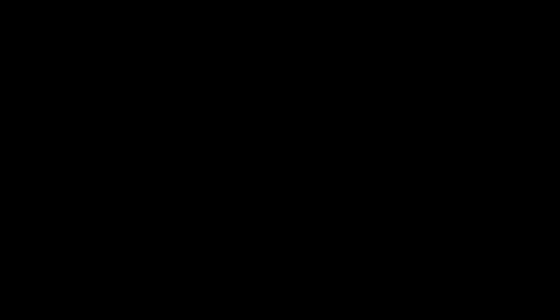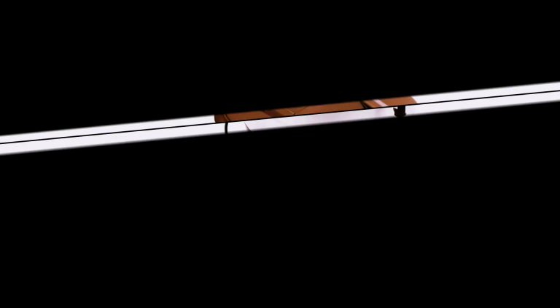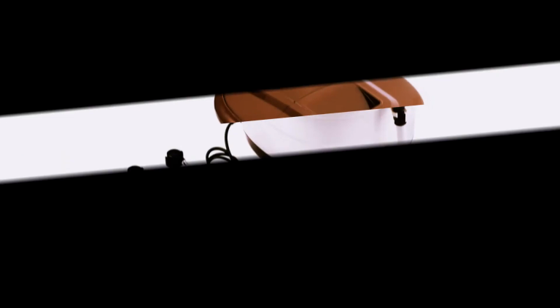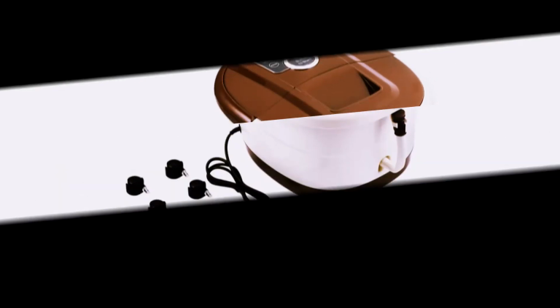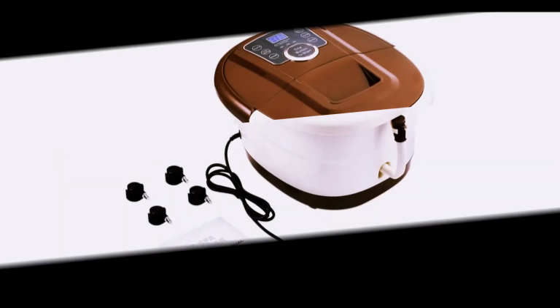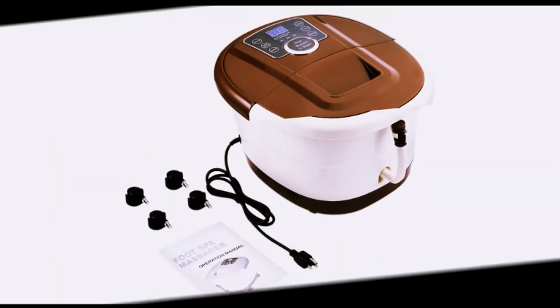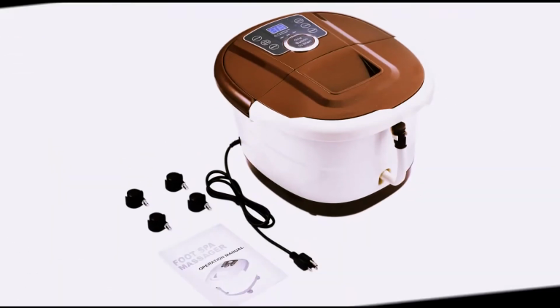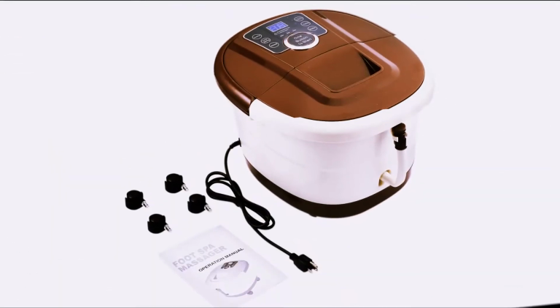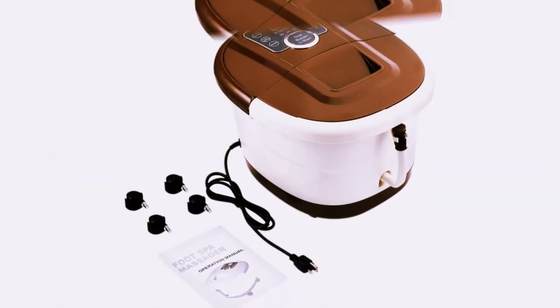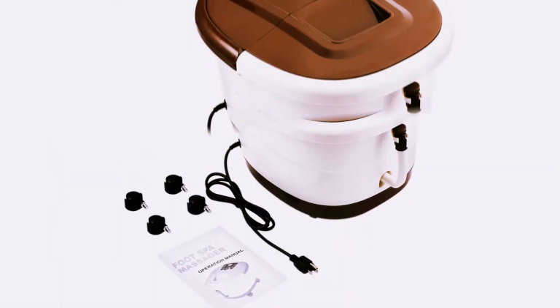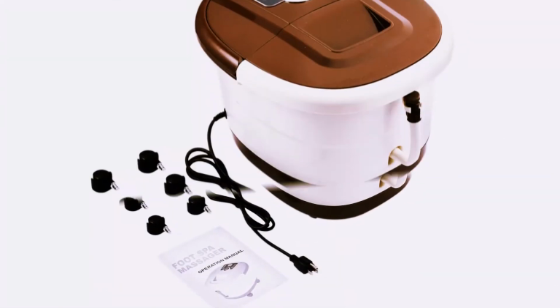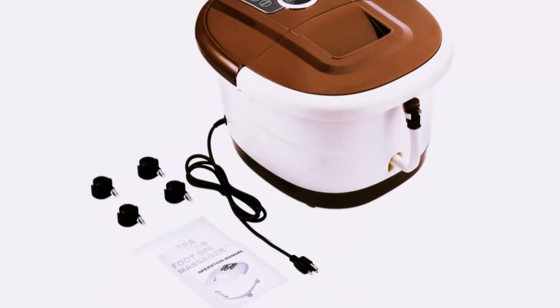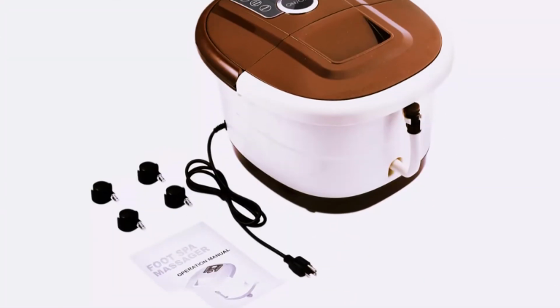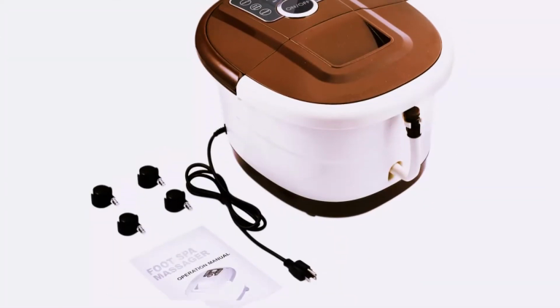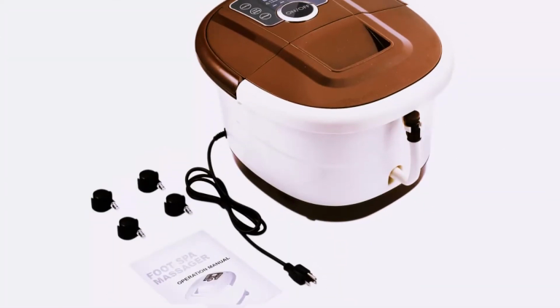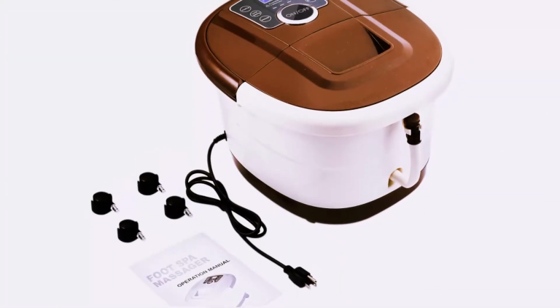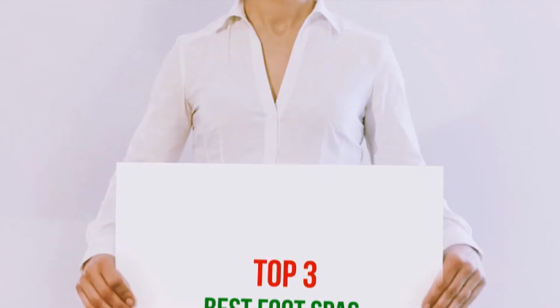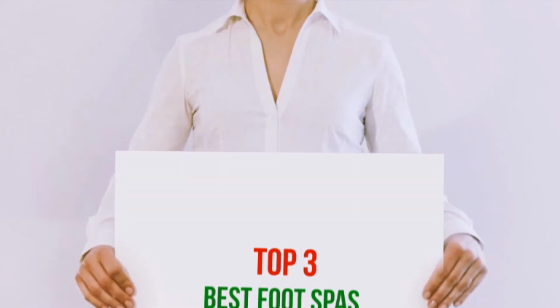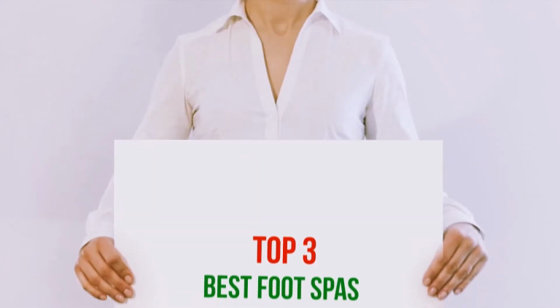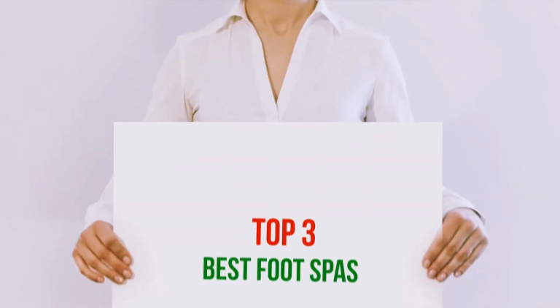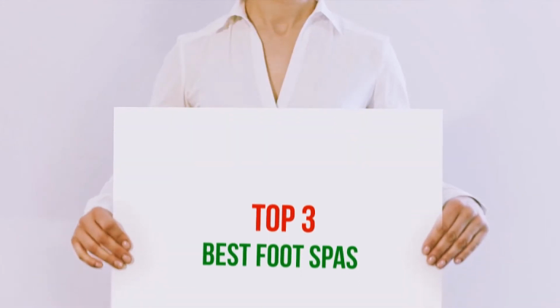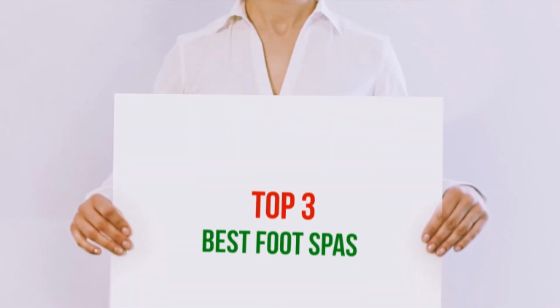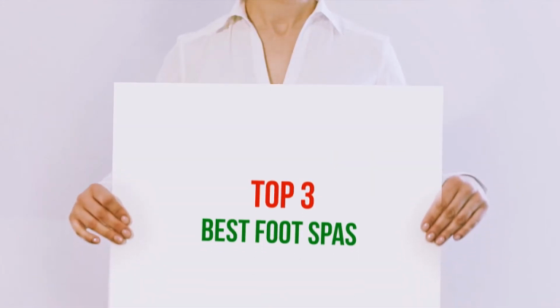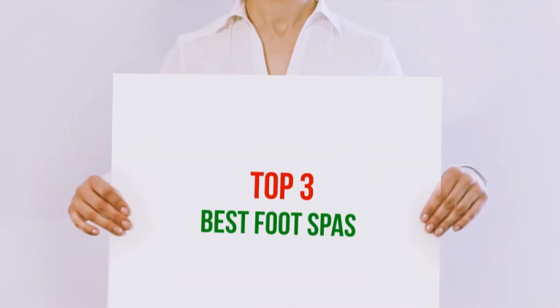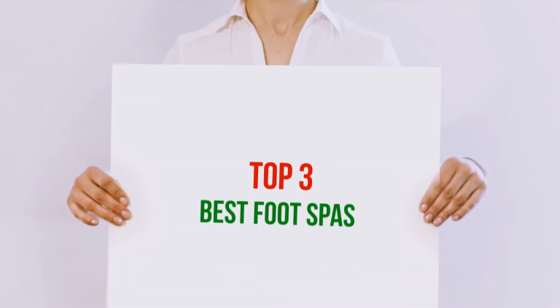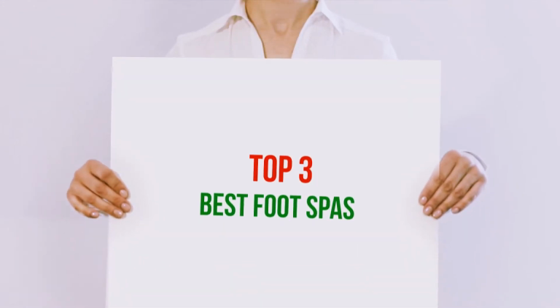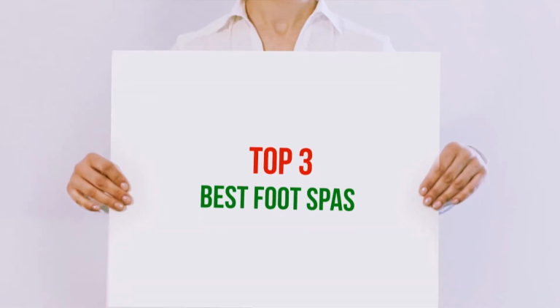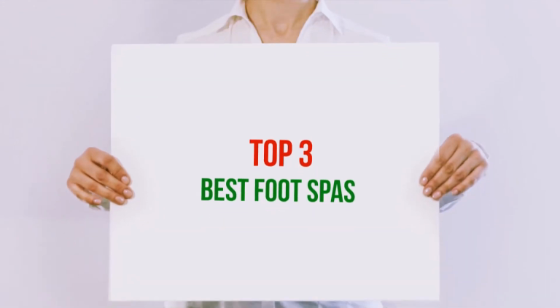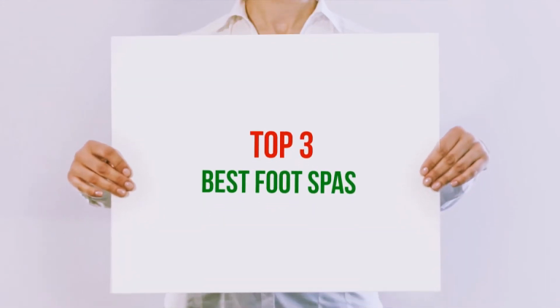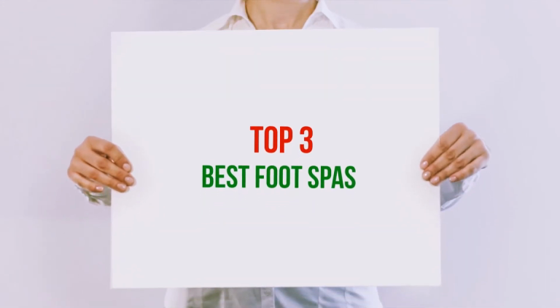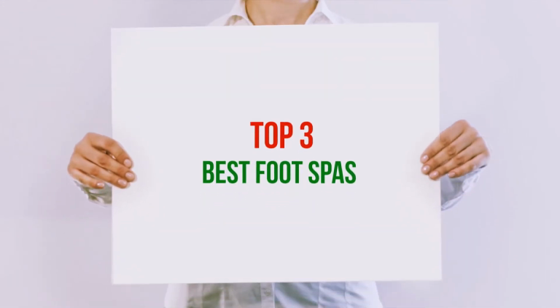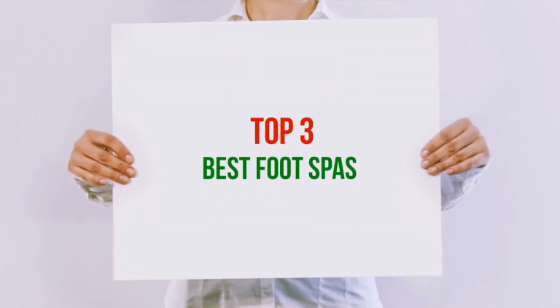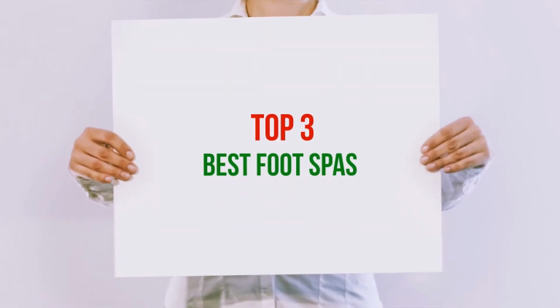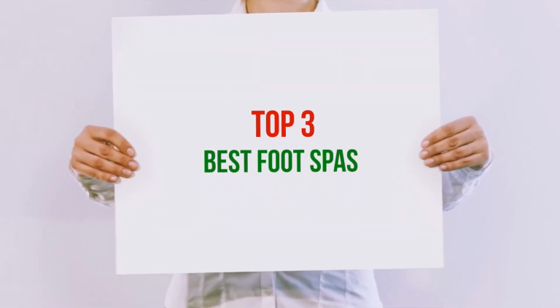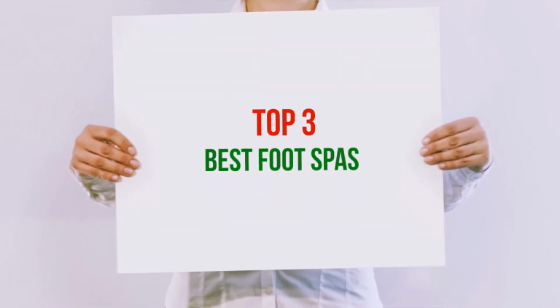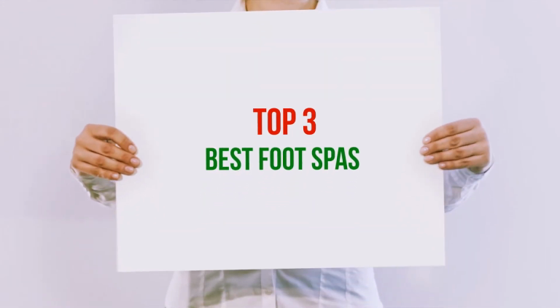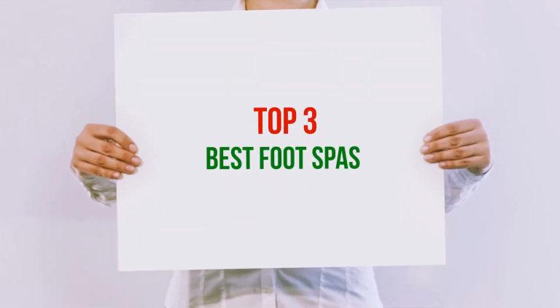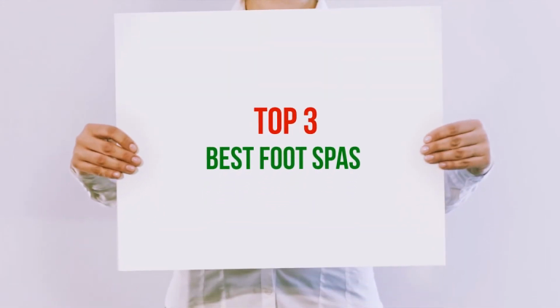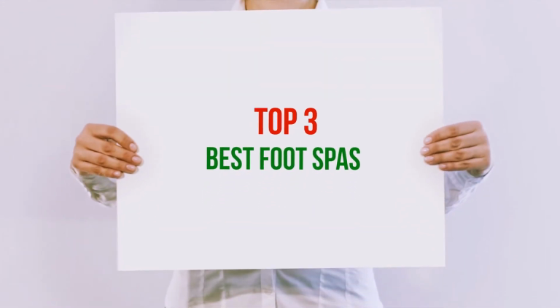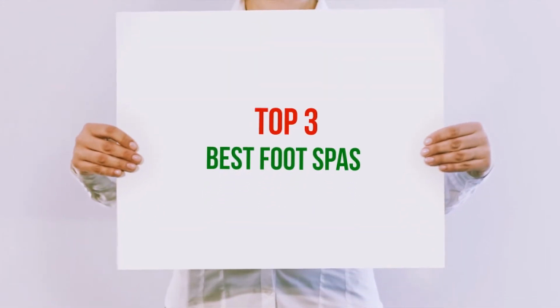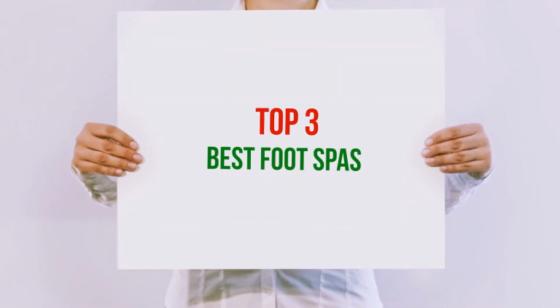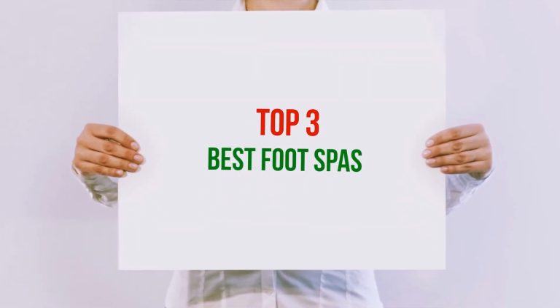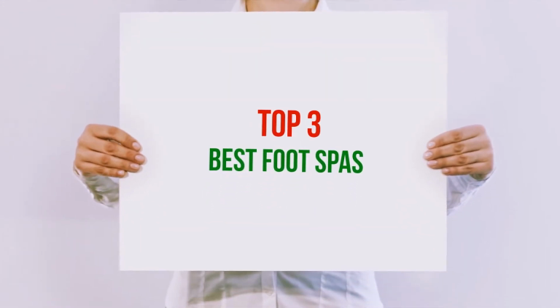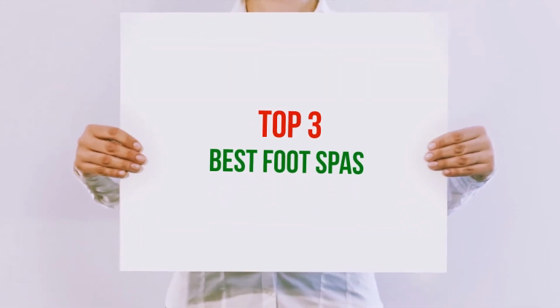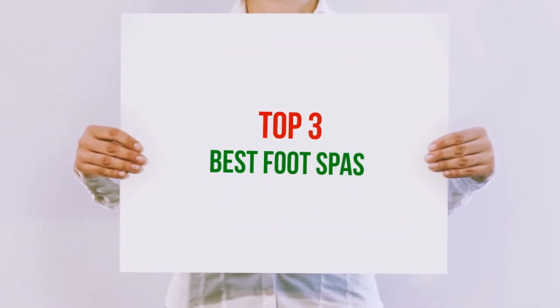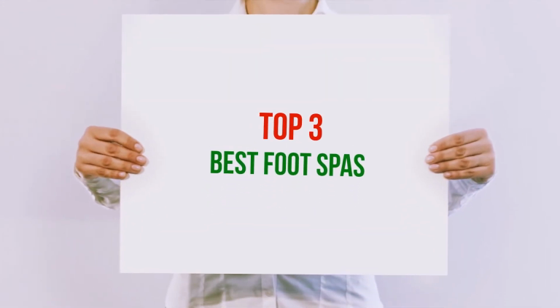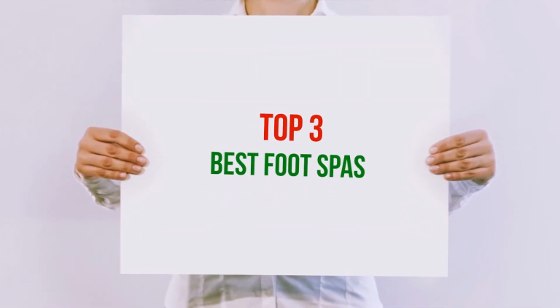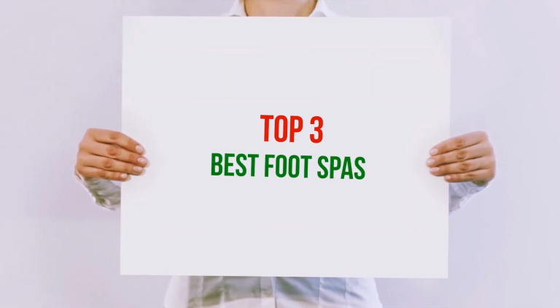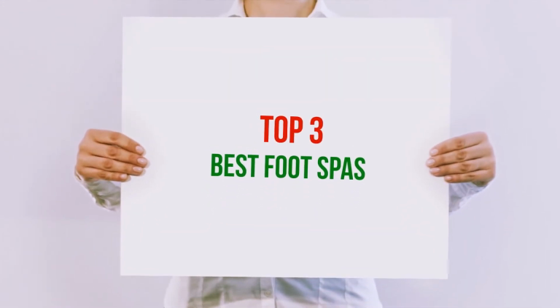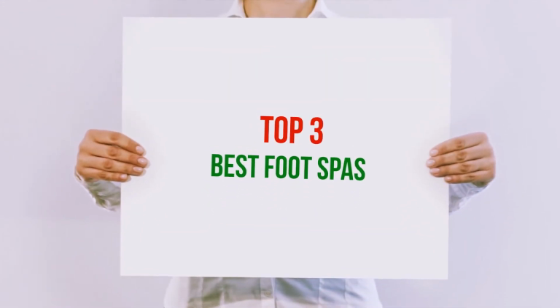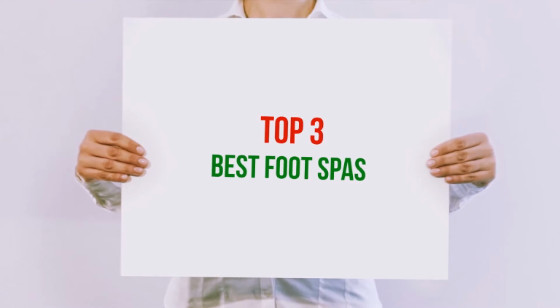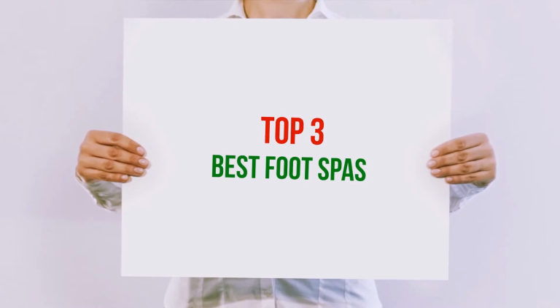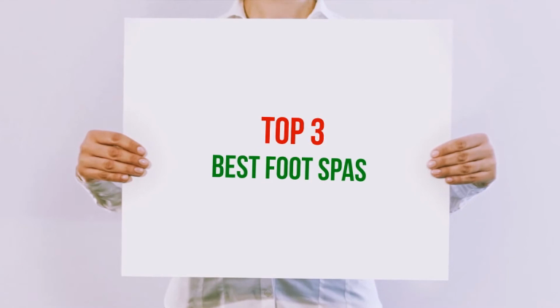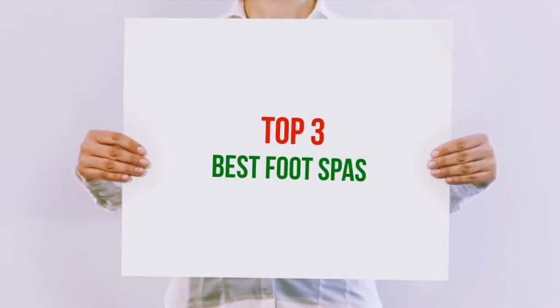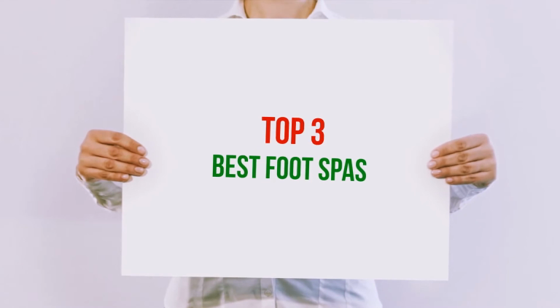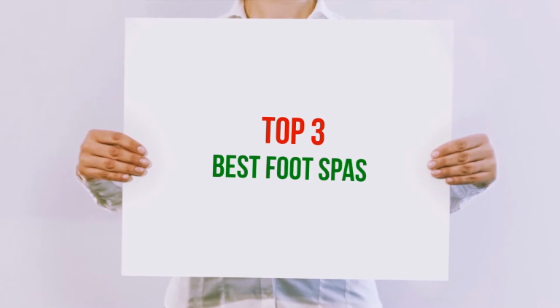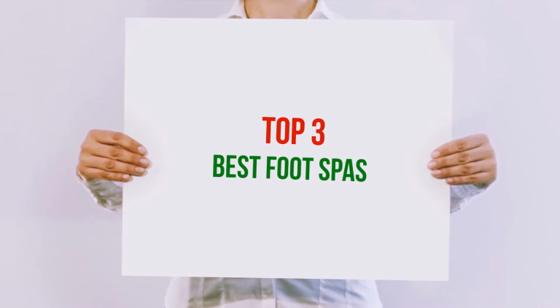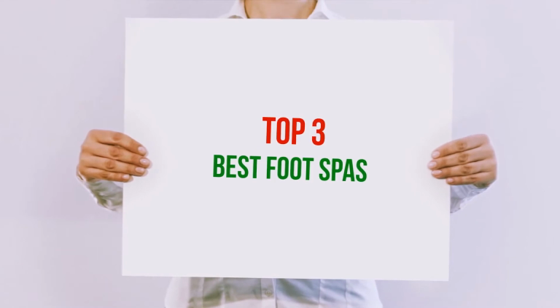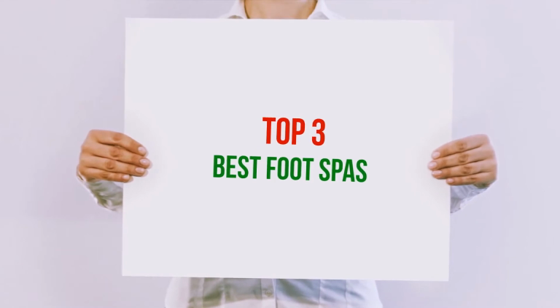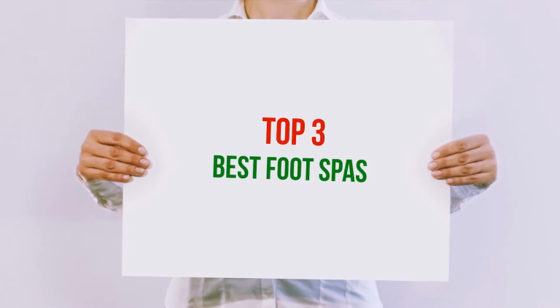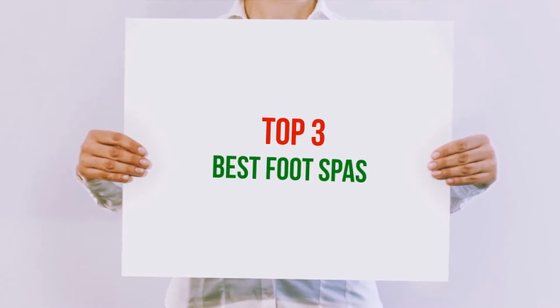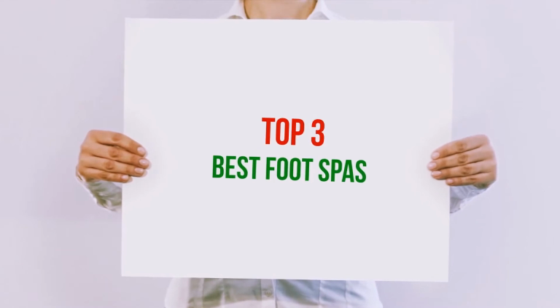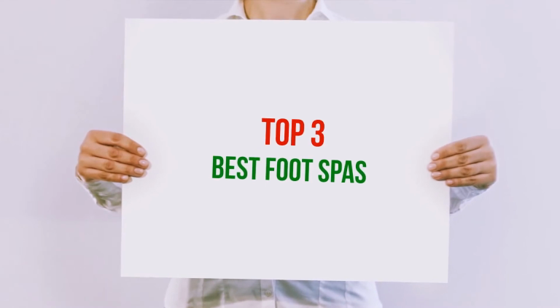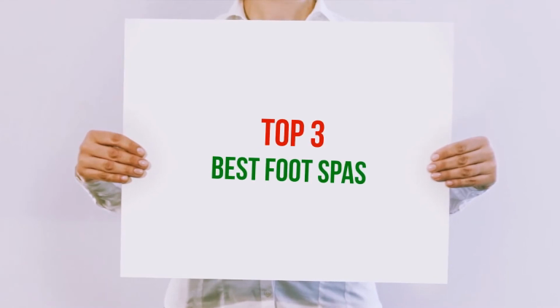Hi guys, welcome back to my channel. In today's video, we gonna check out top 3 best foot spas.